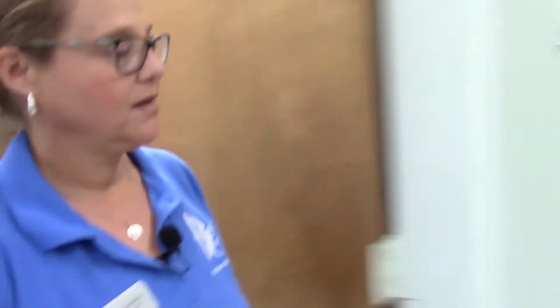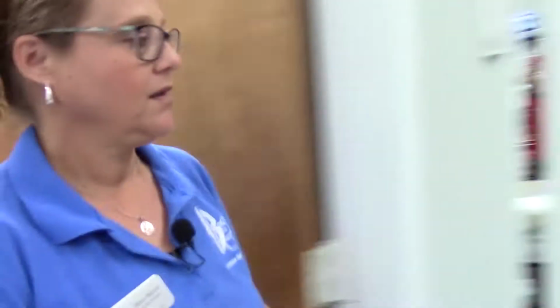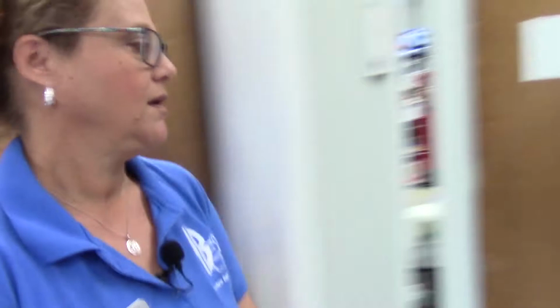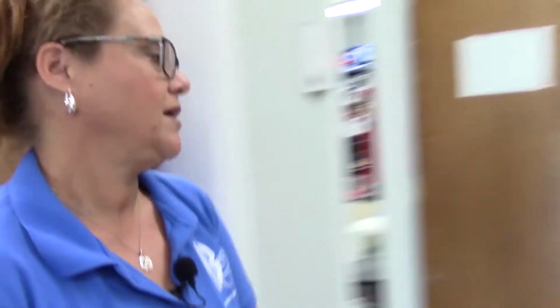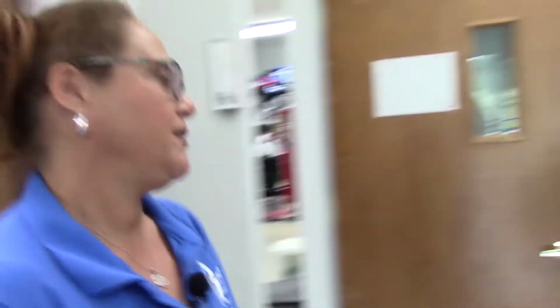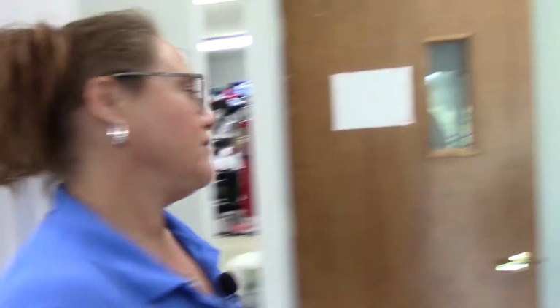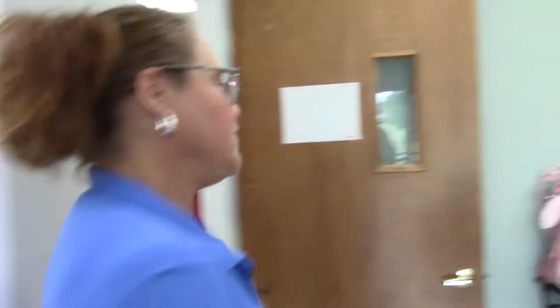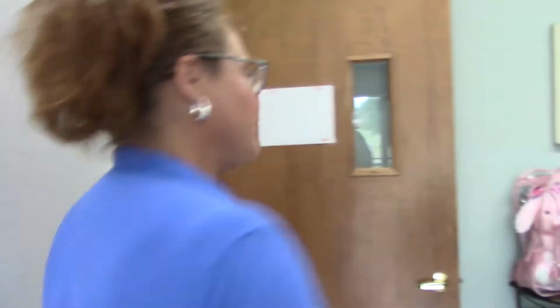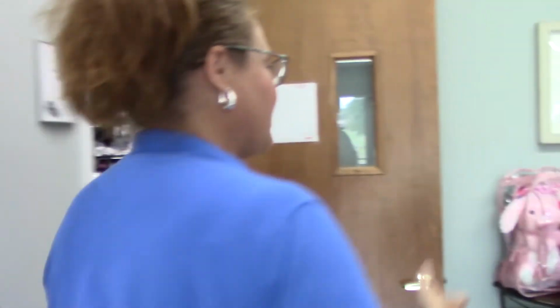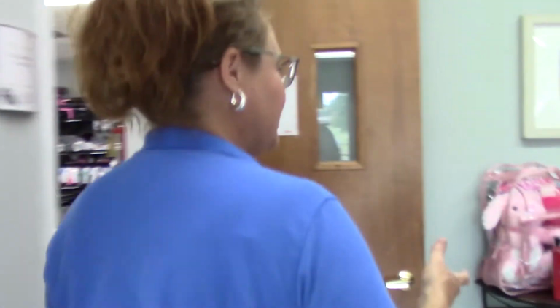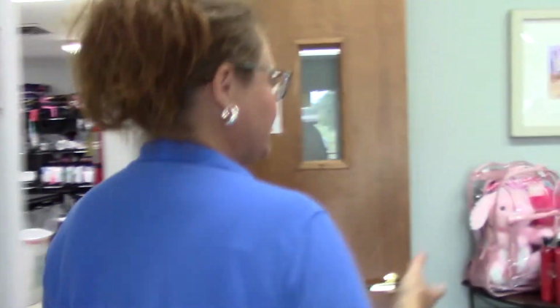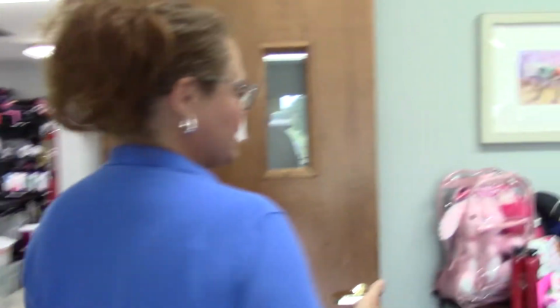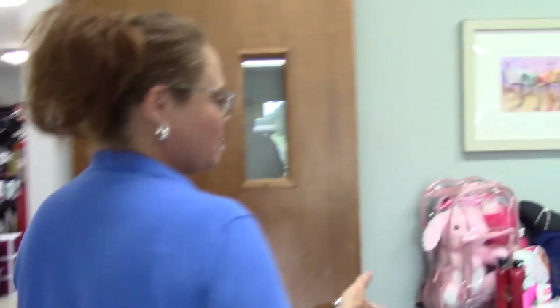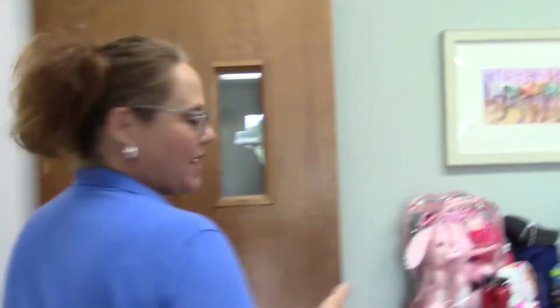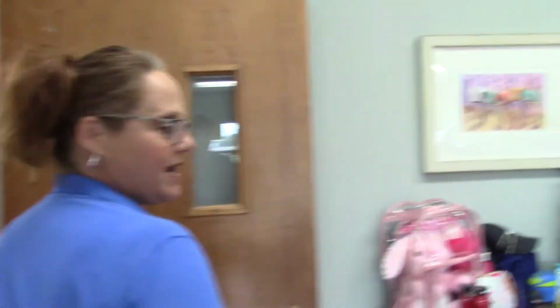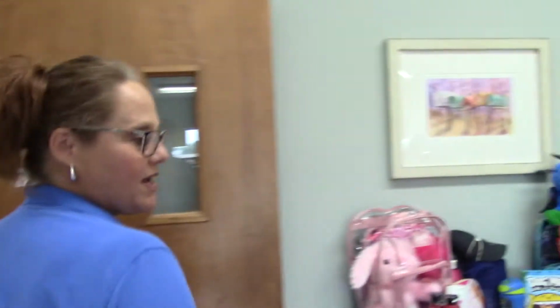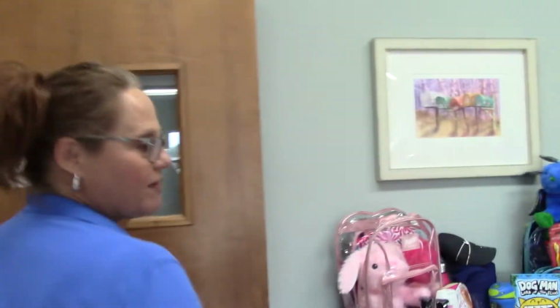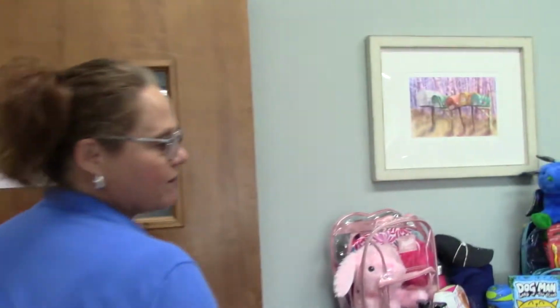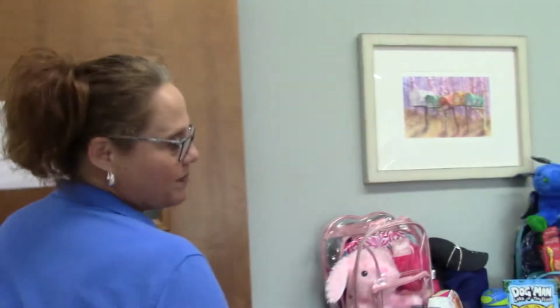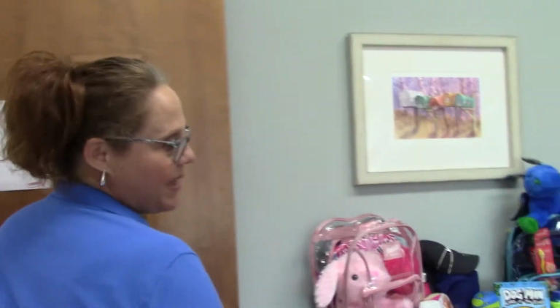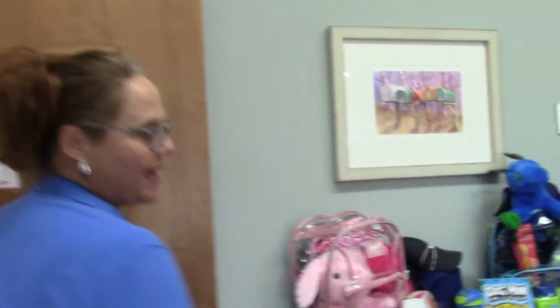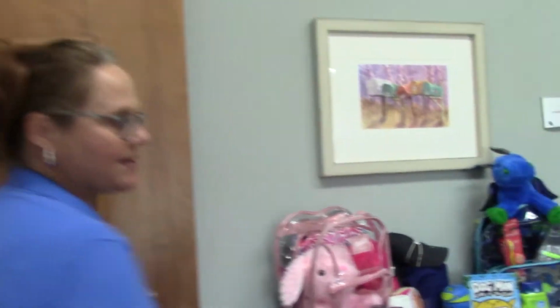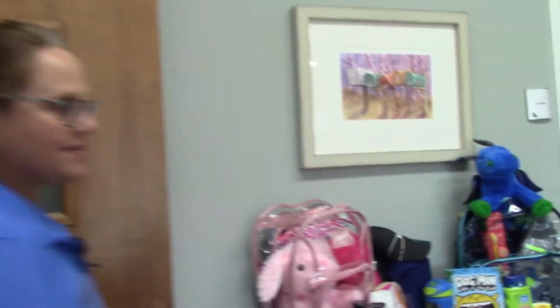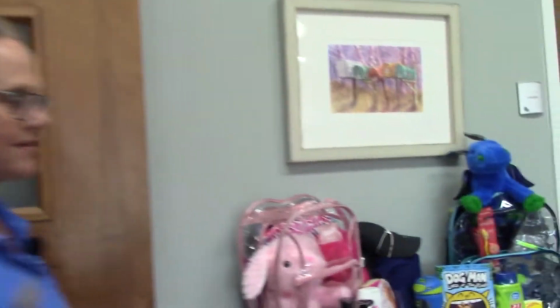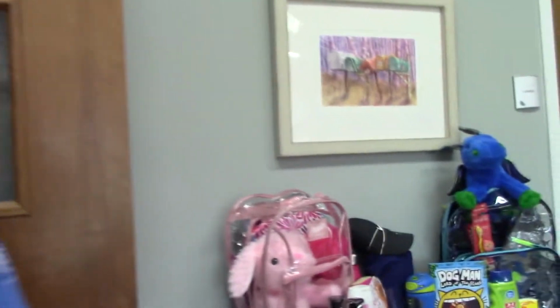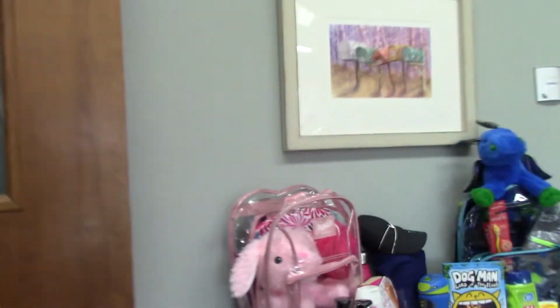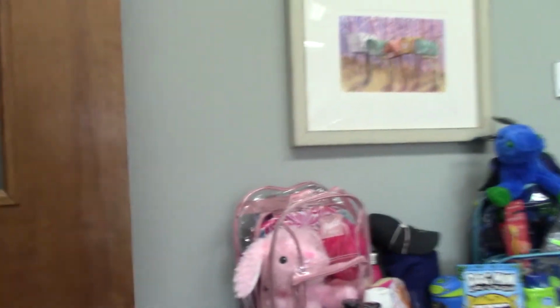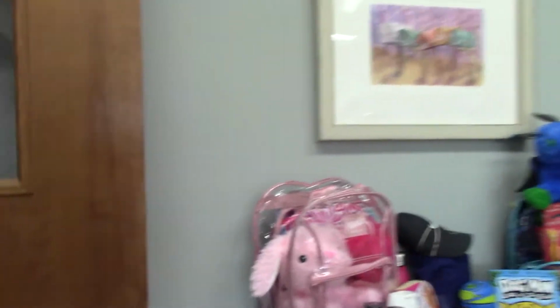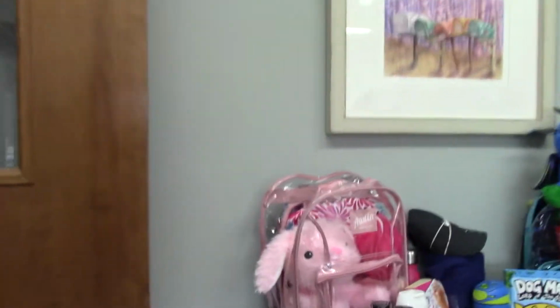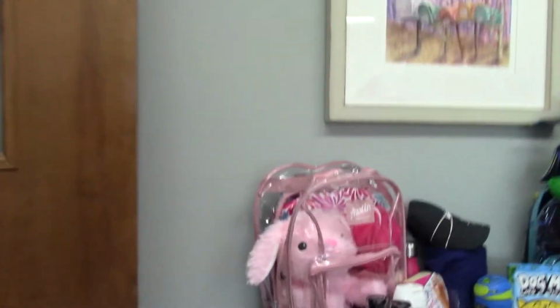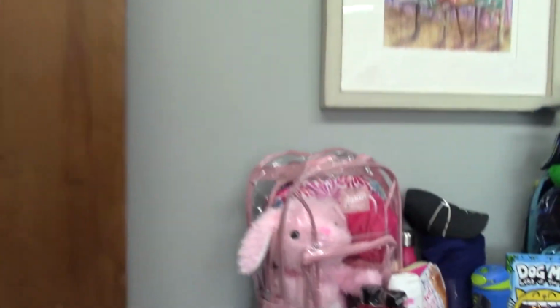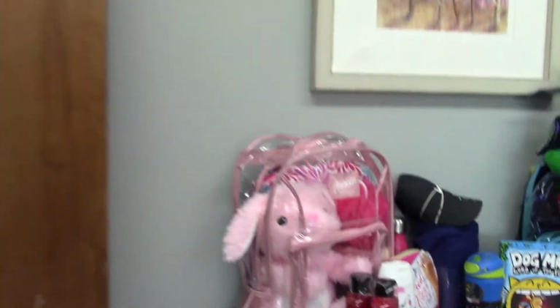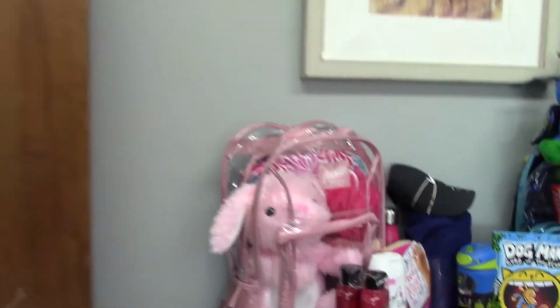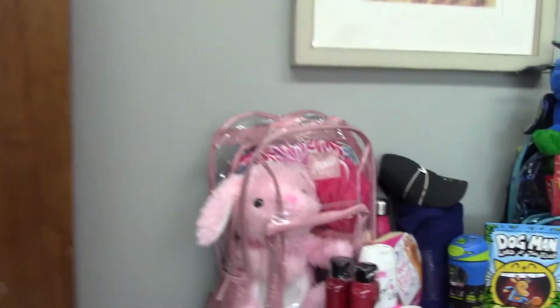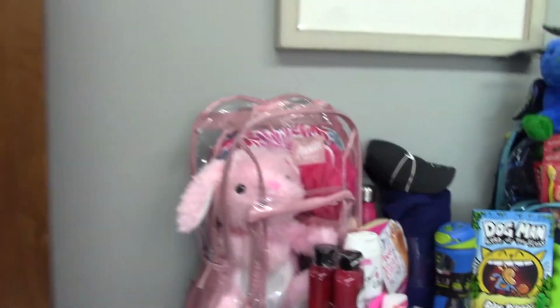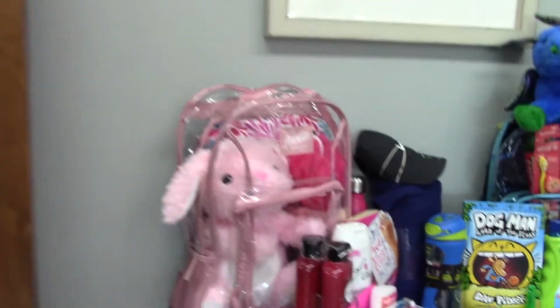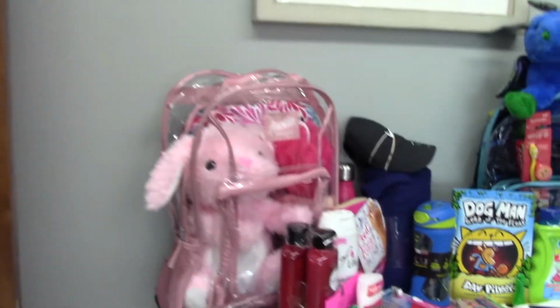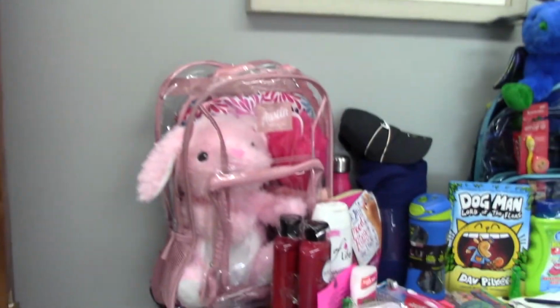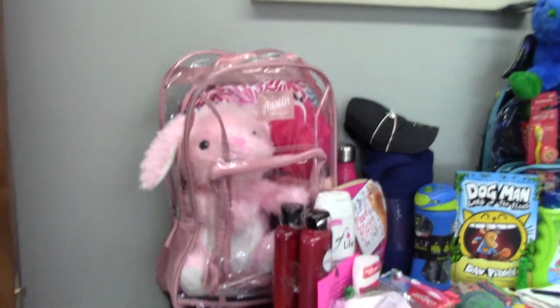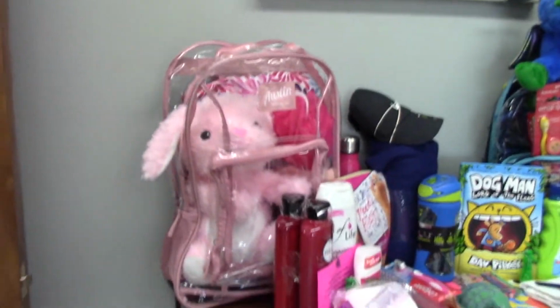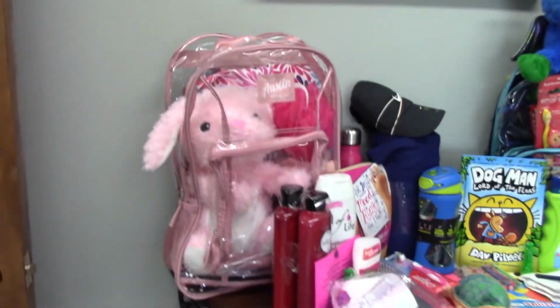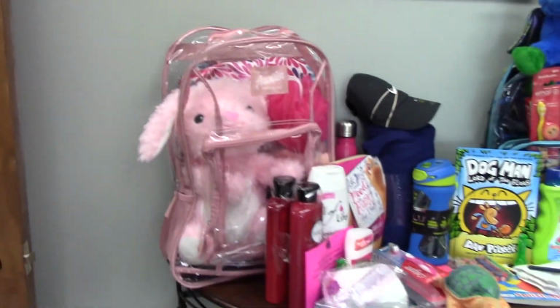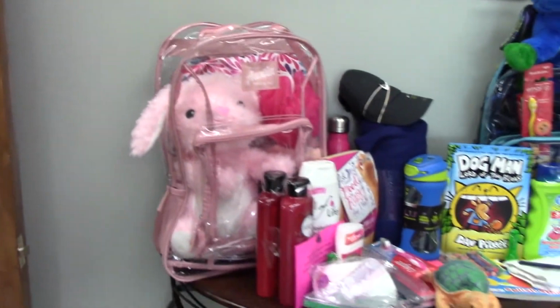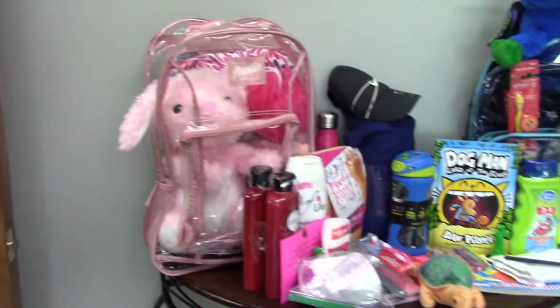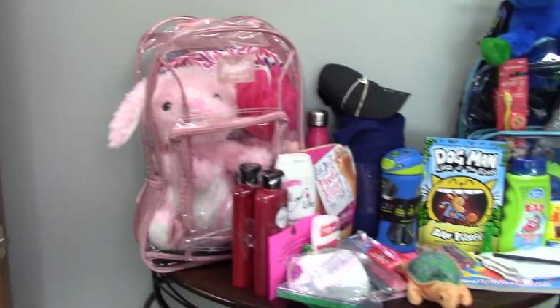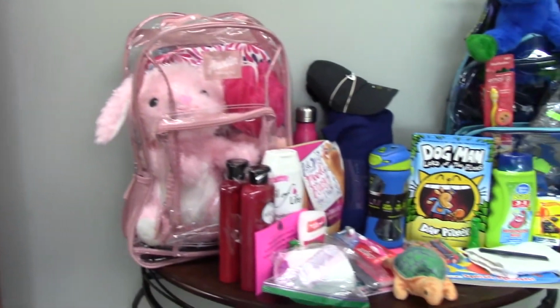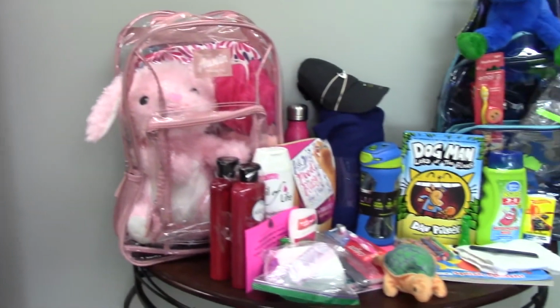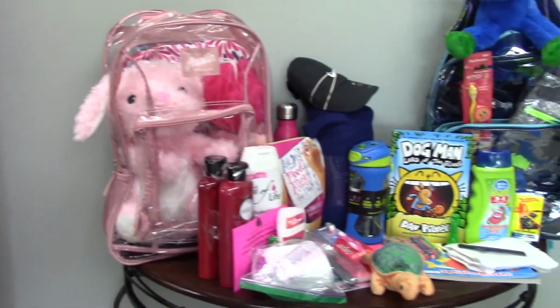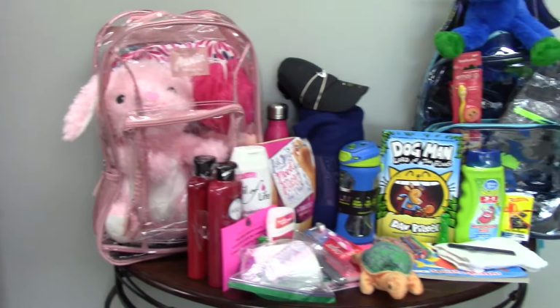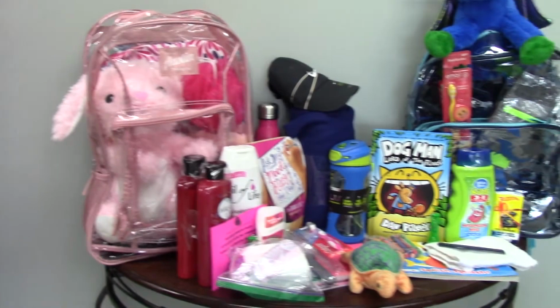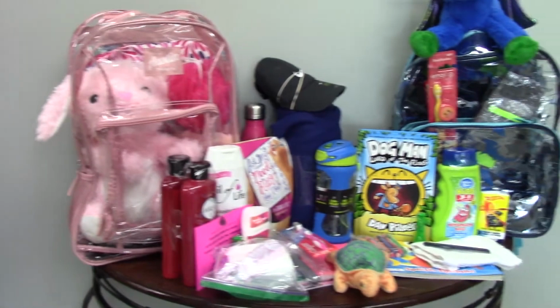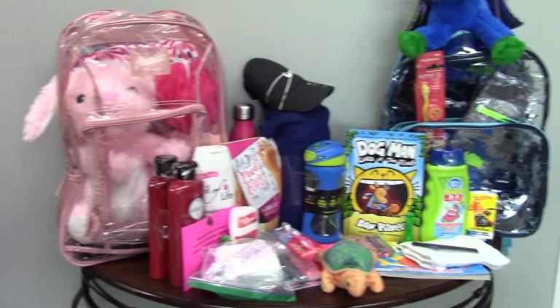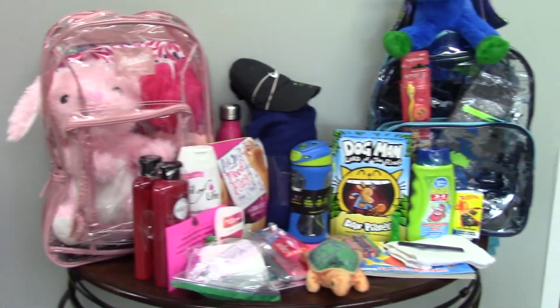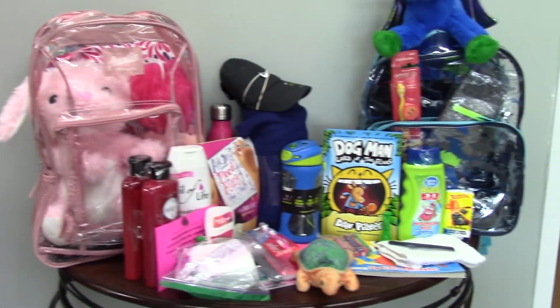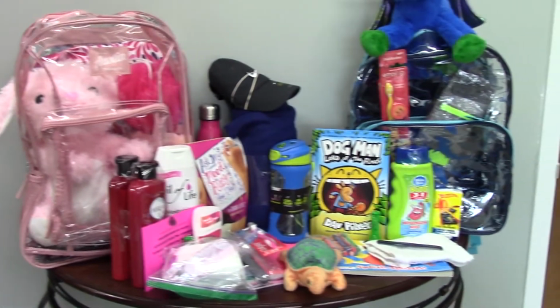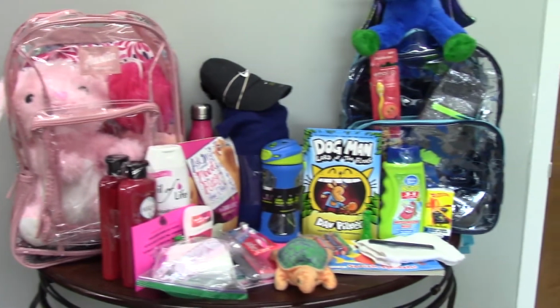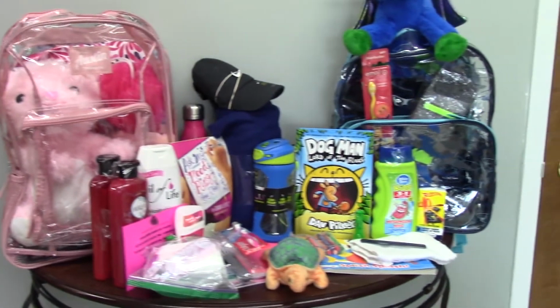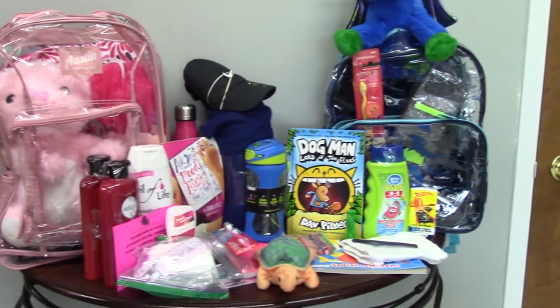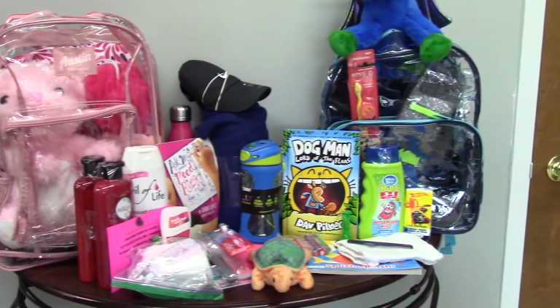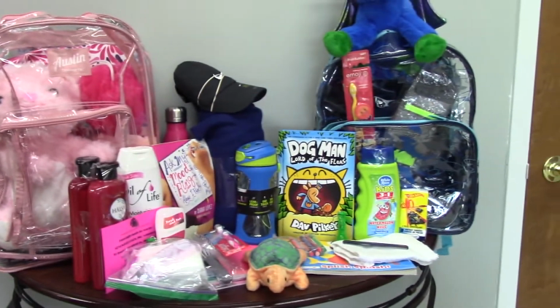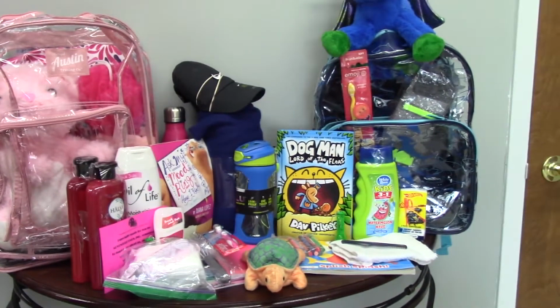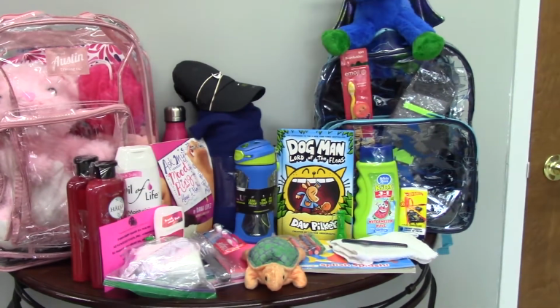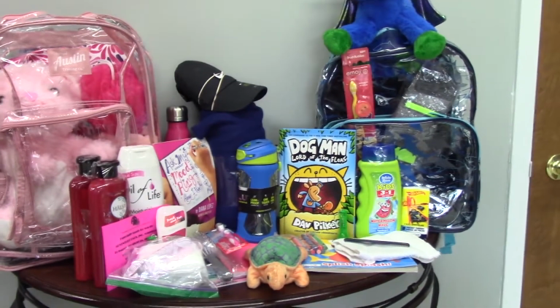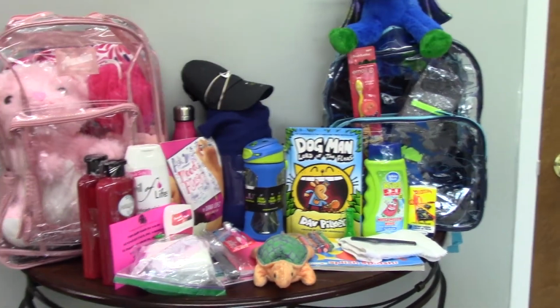And here you'll find a display of the bags that we offer, showing you everything that actually comes in the bags.